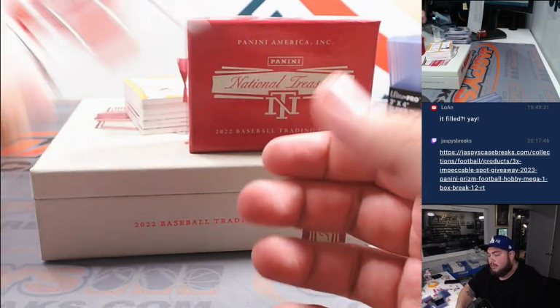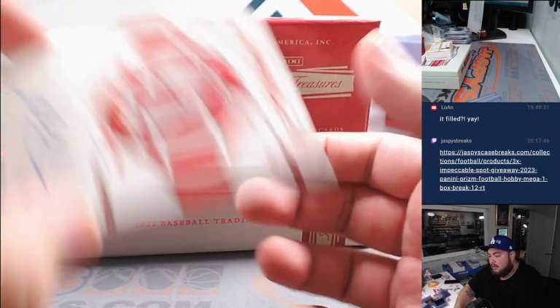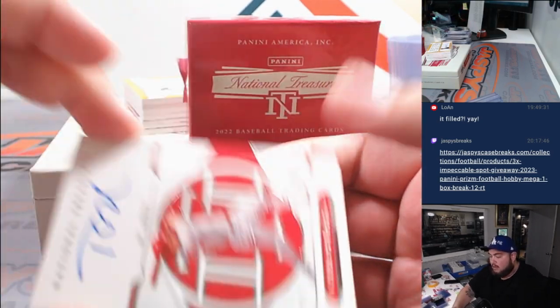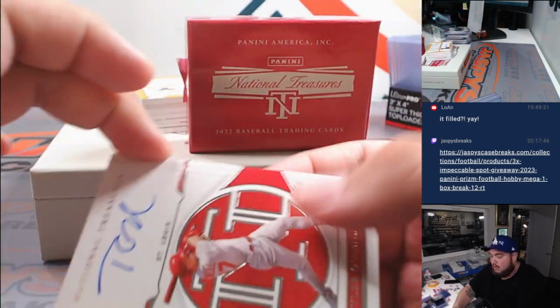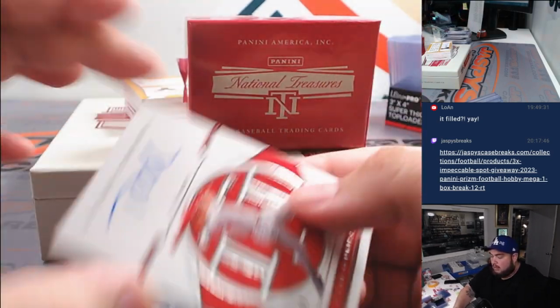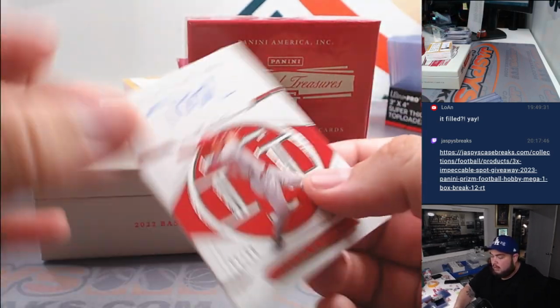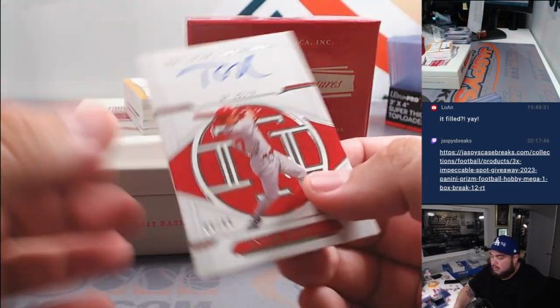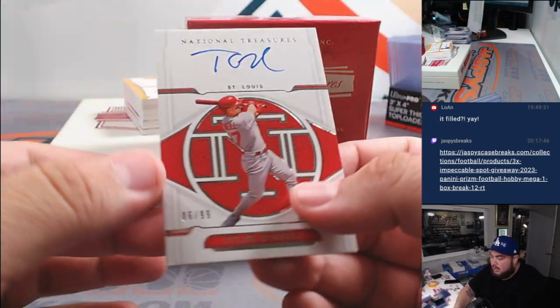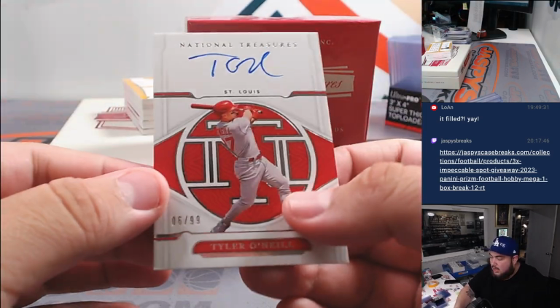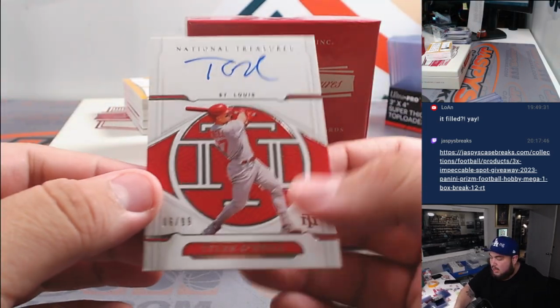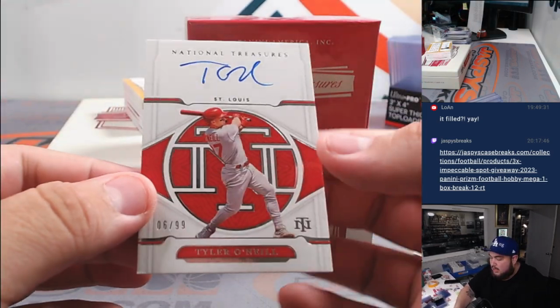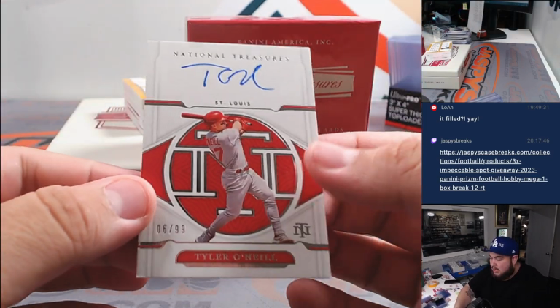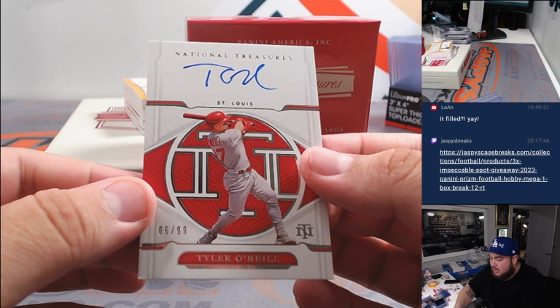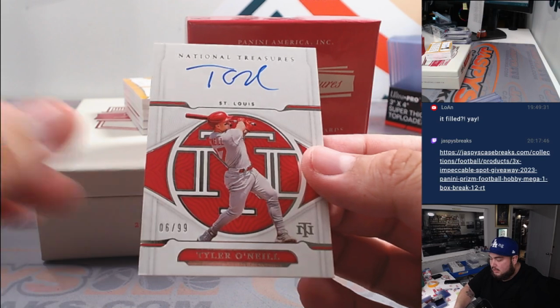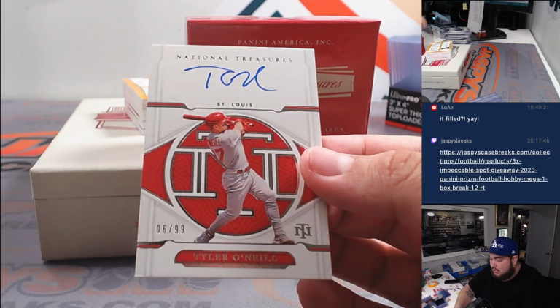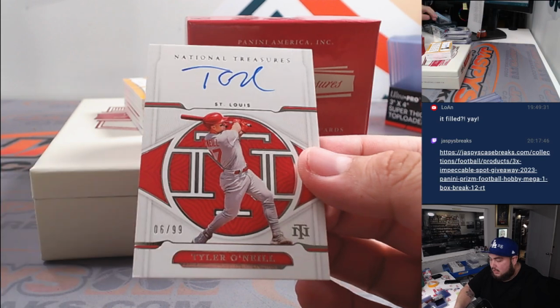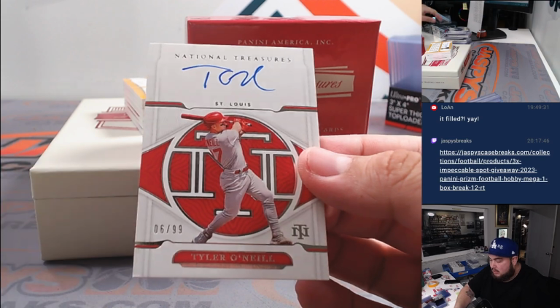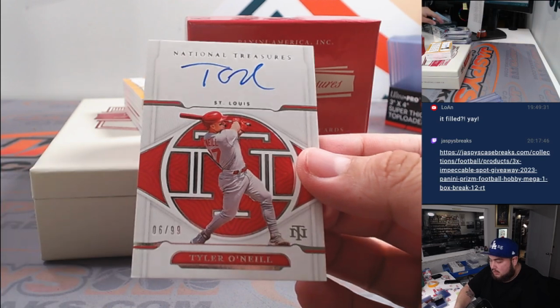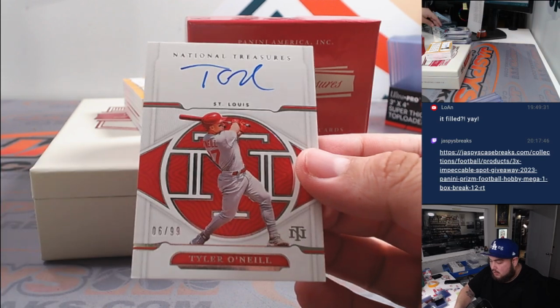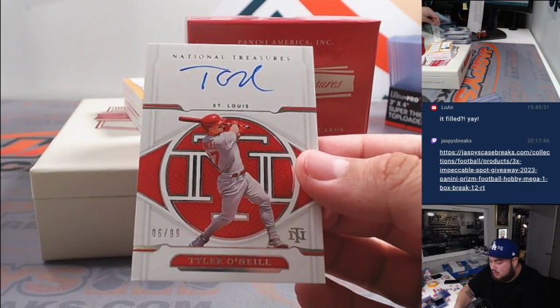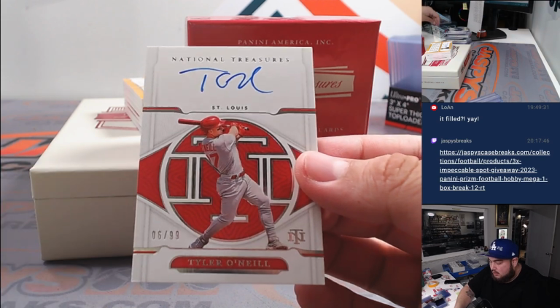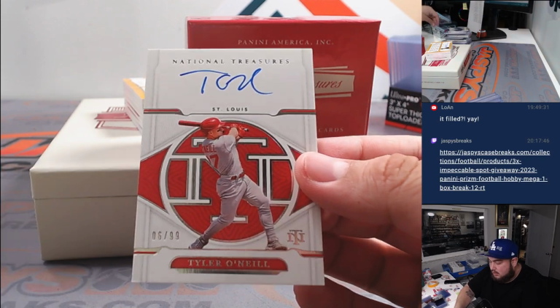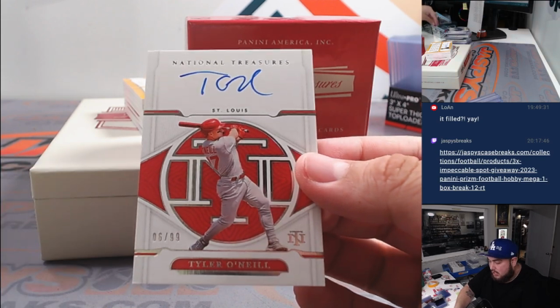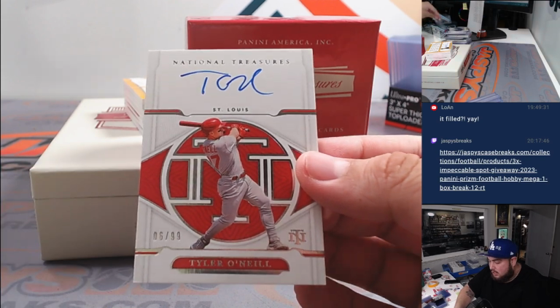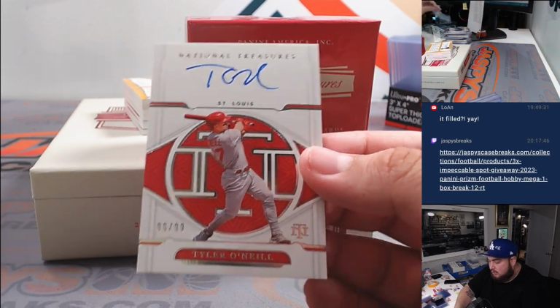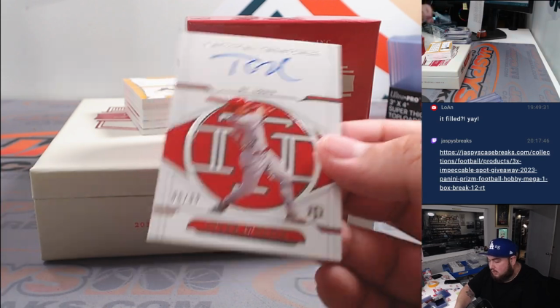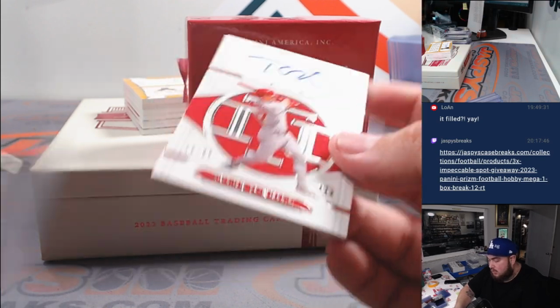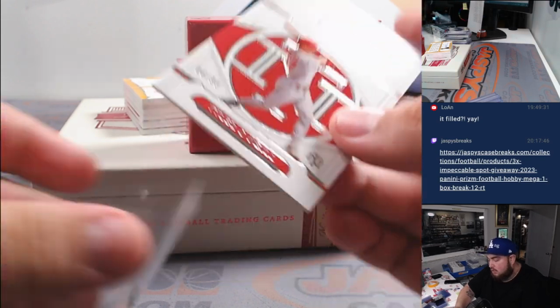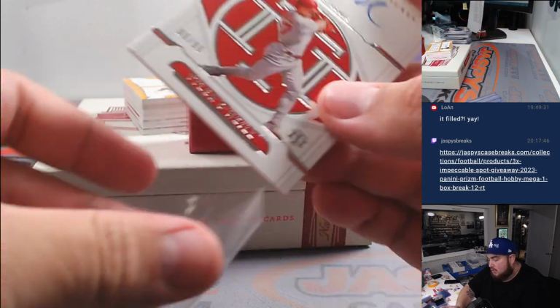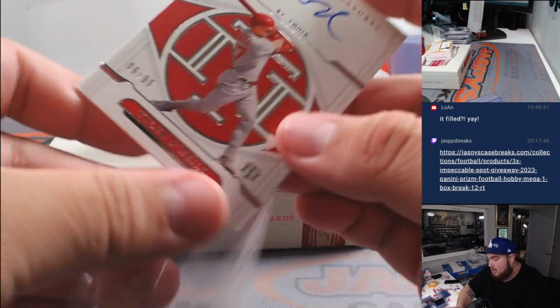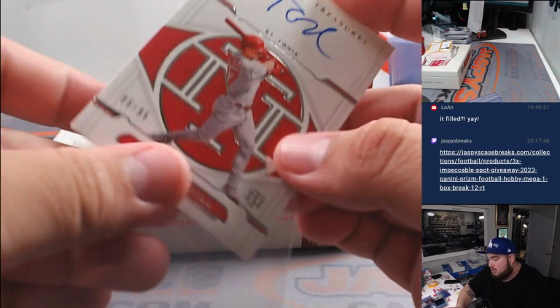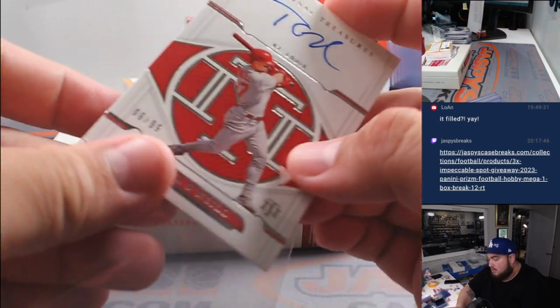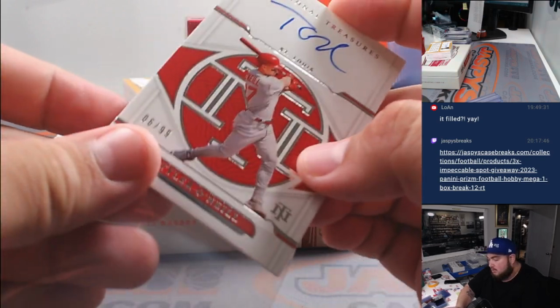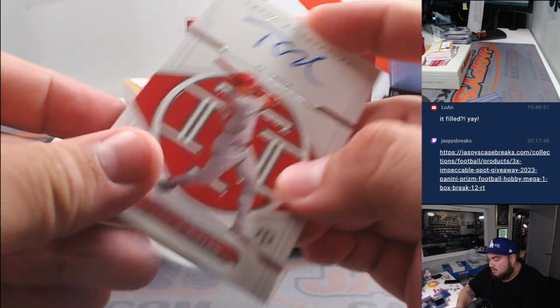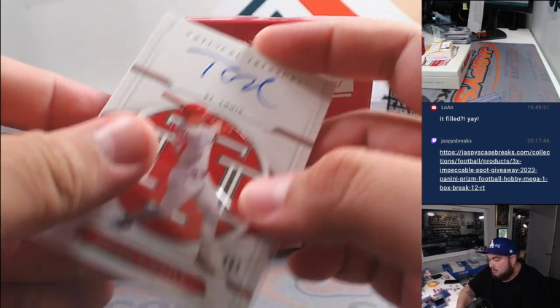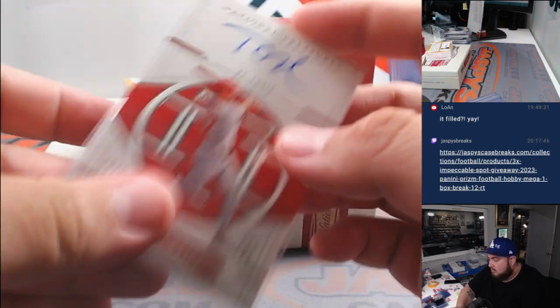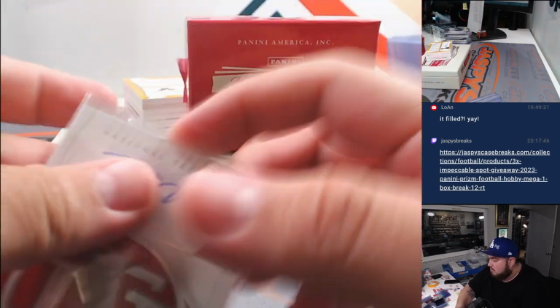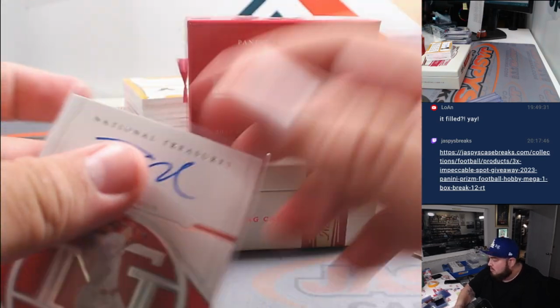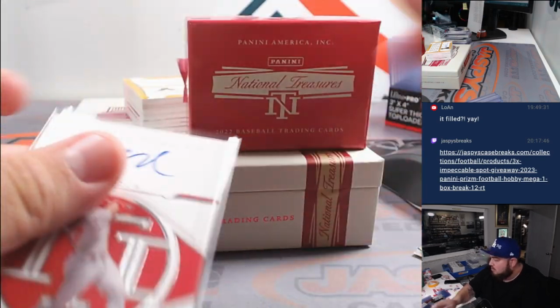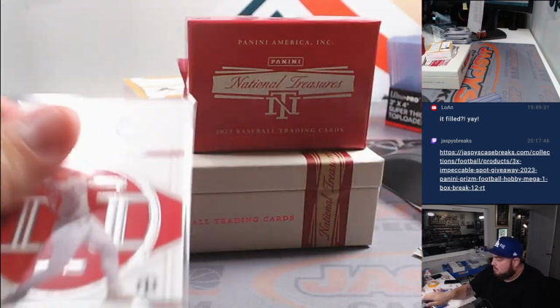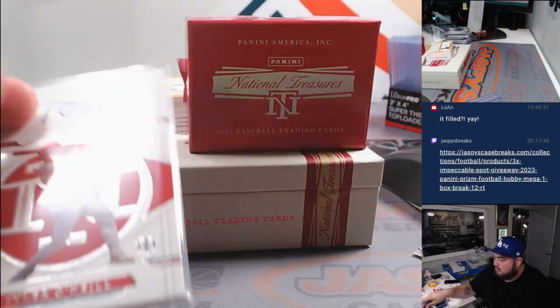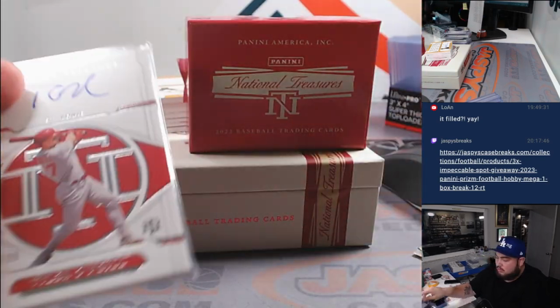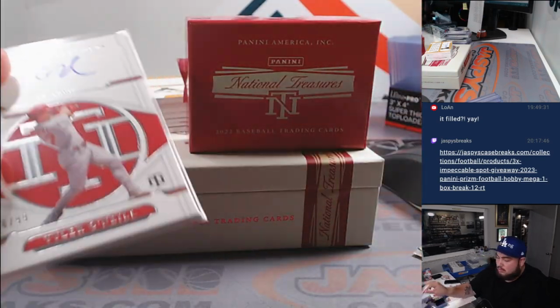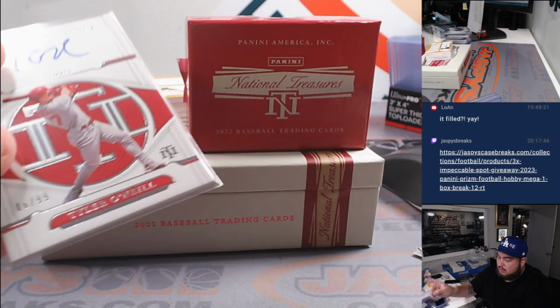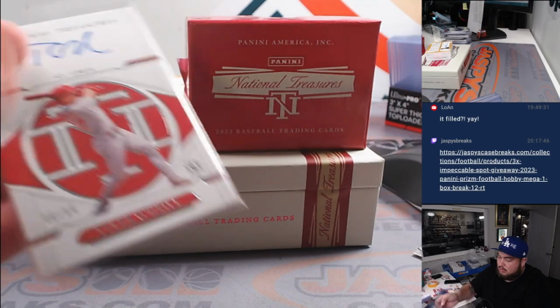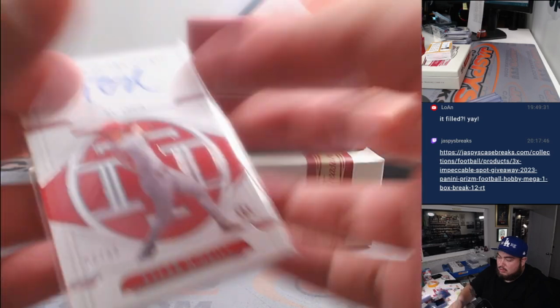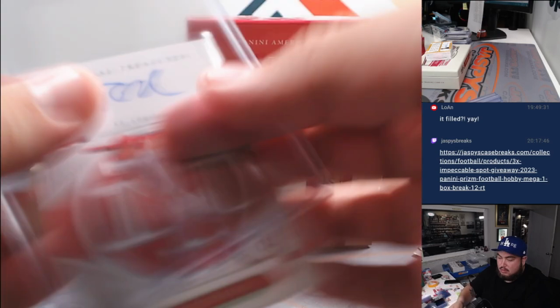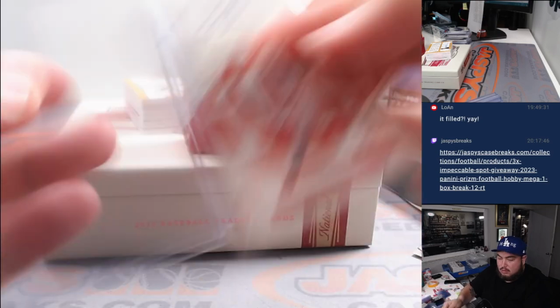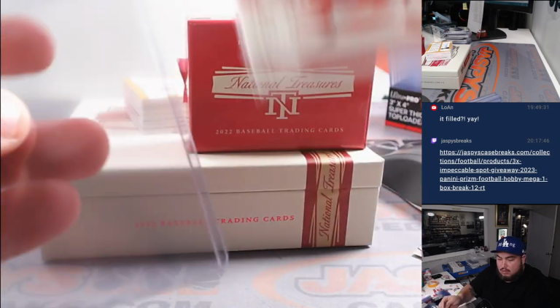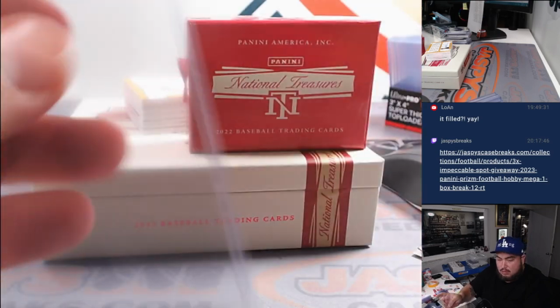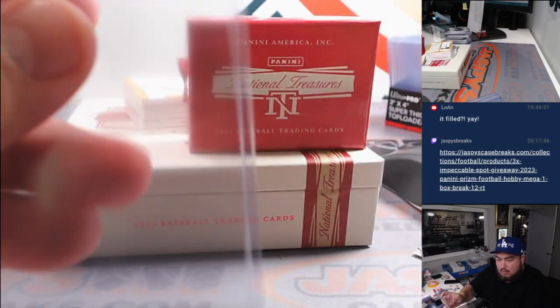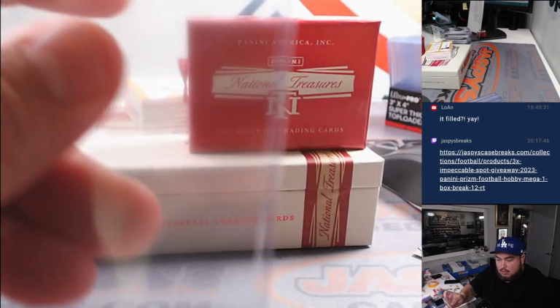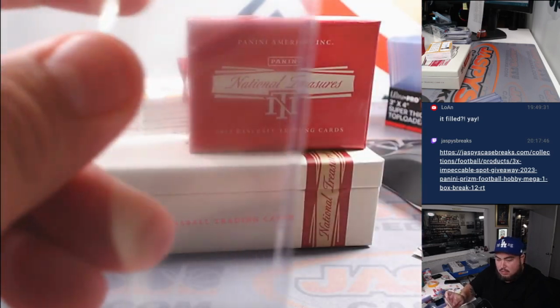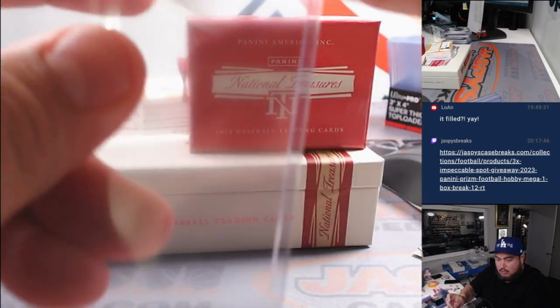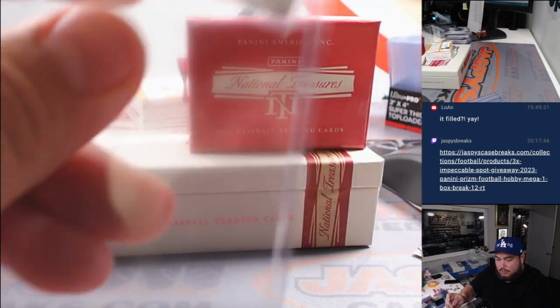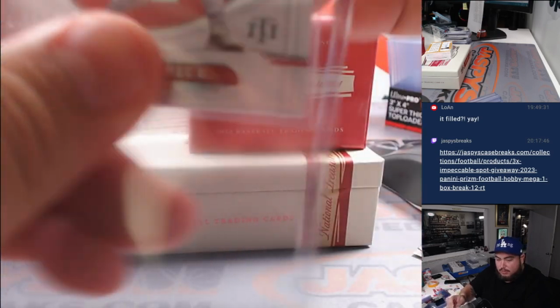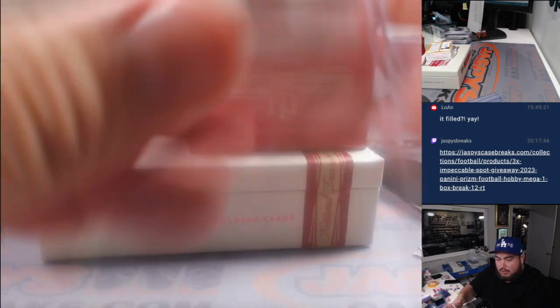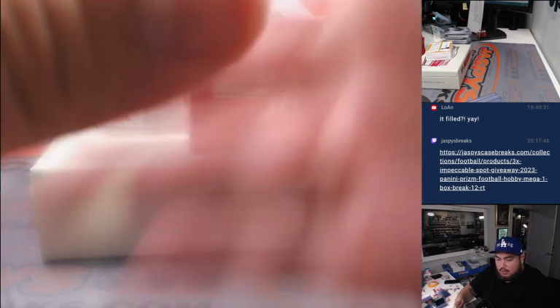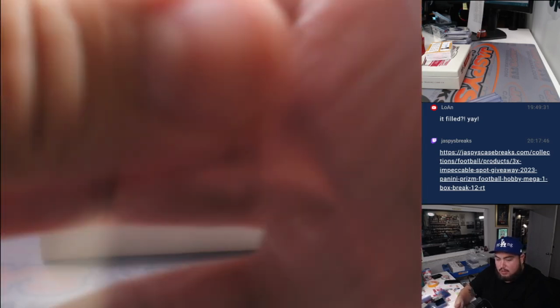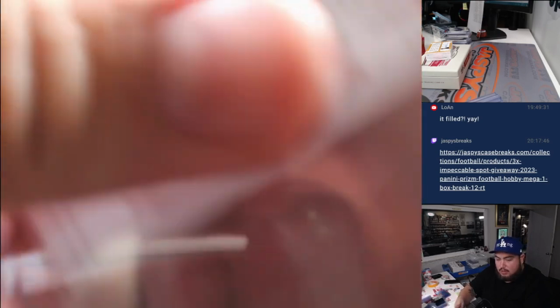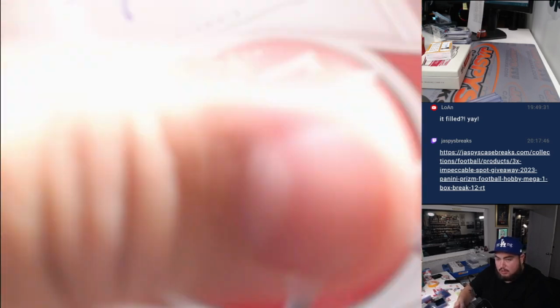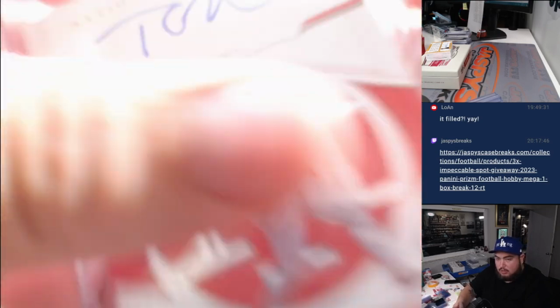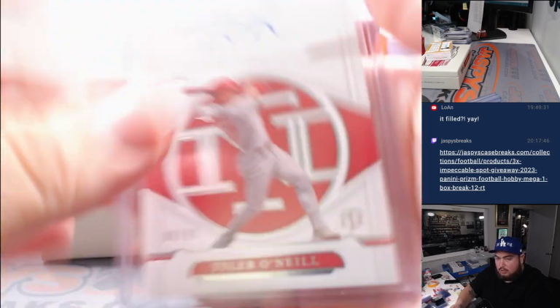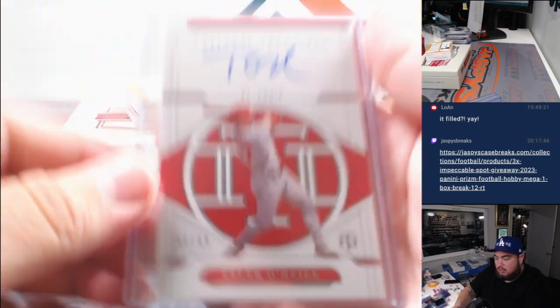Then we got a Cardinals Tyler O'Neal auto — another one for the Cardinals, Lauren.